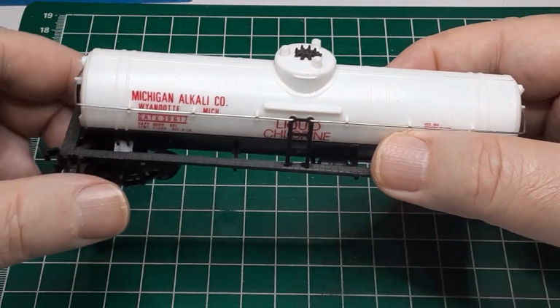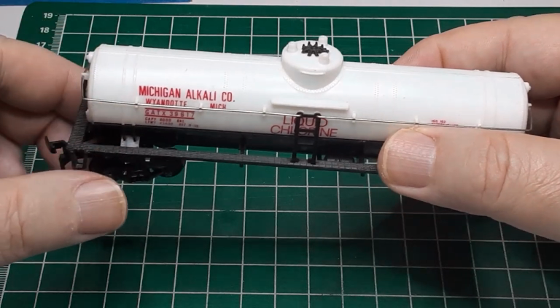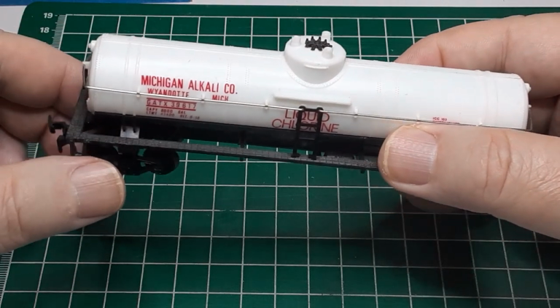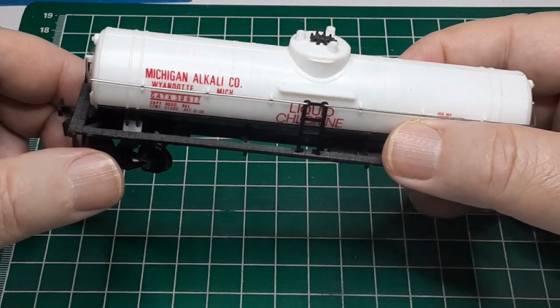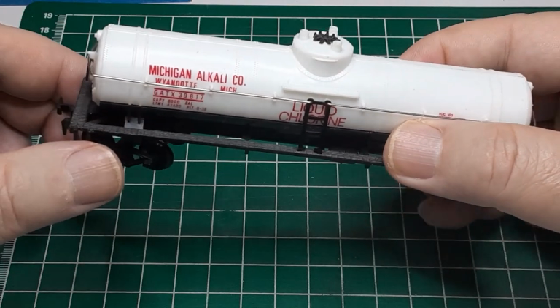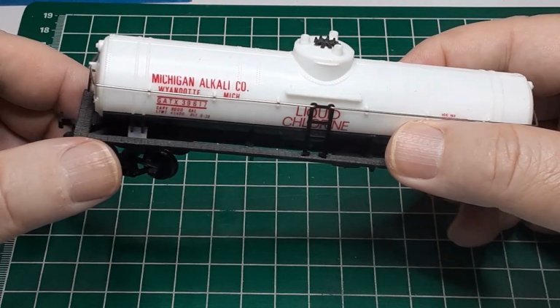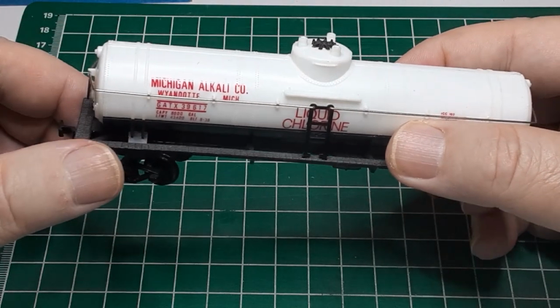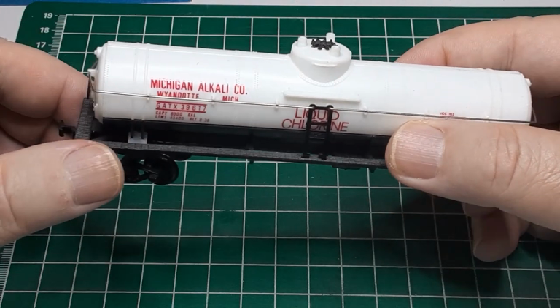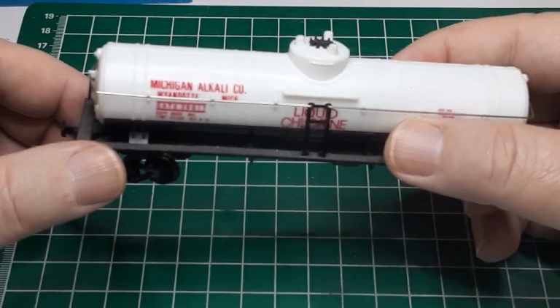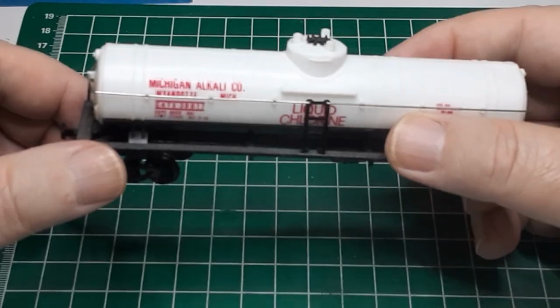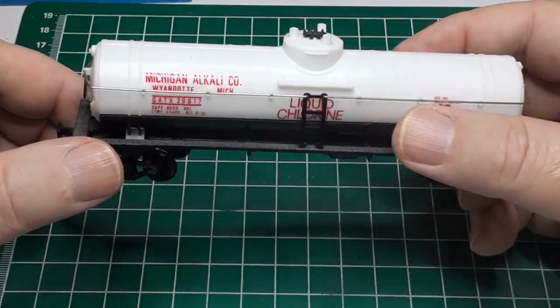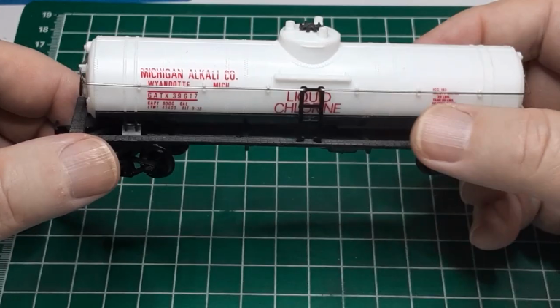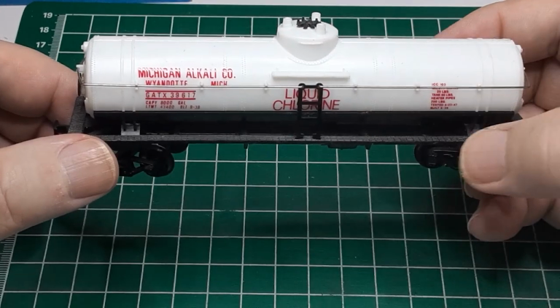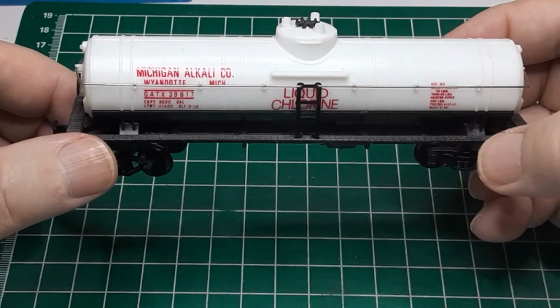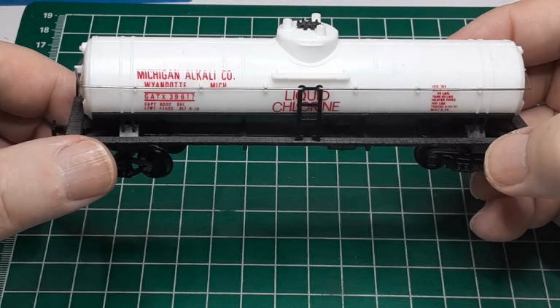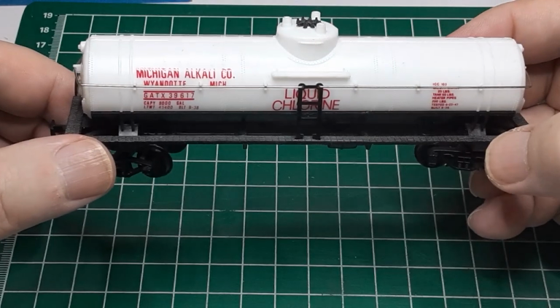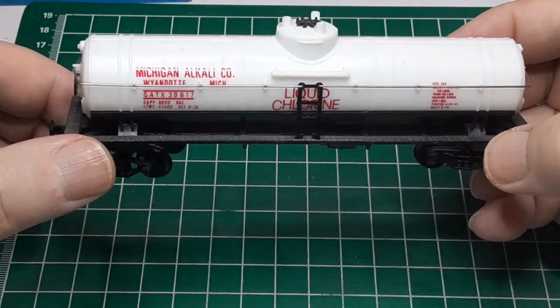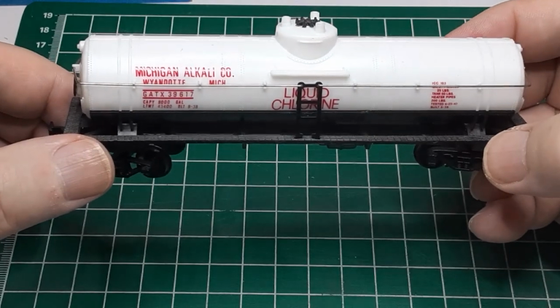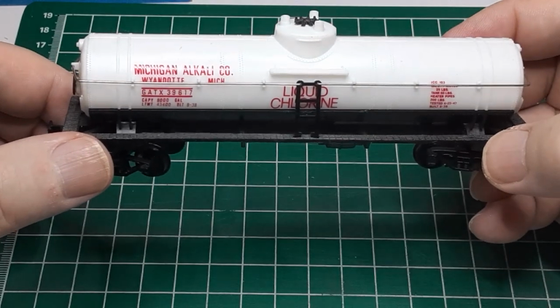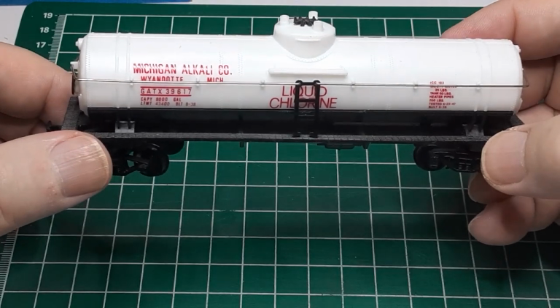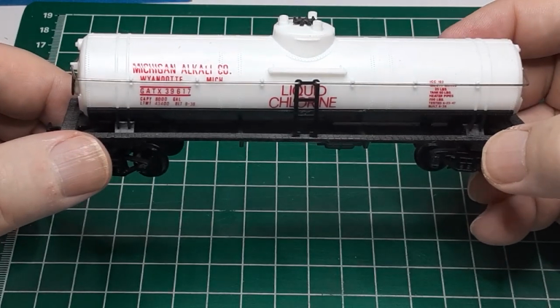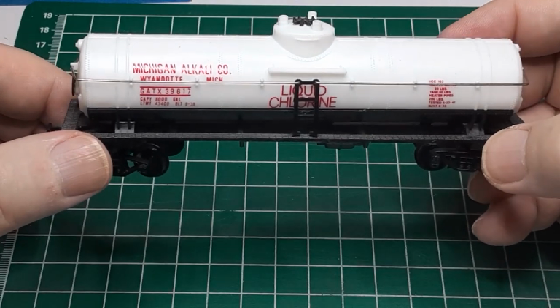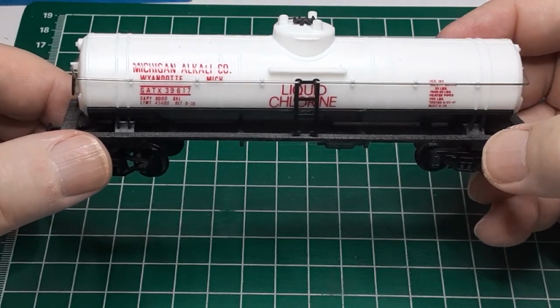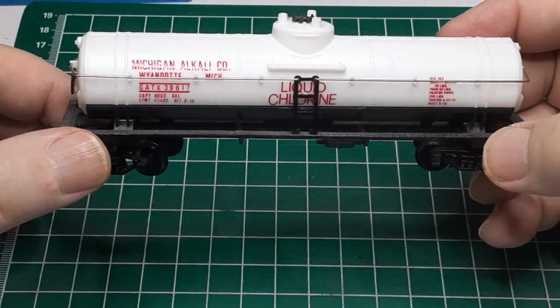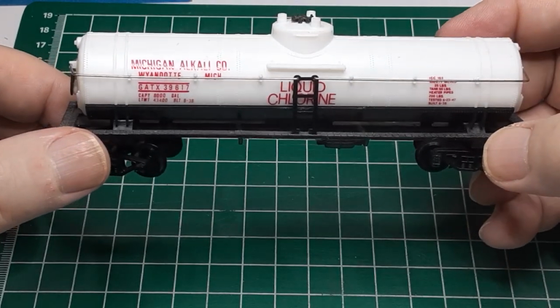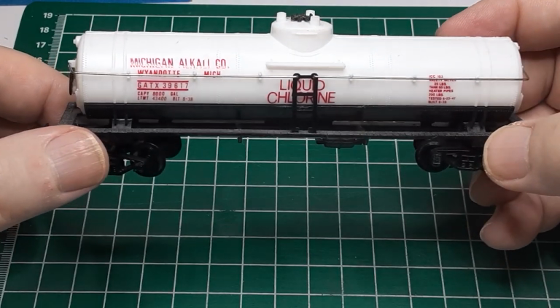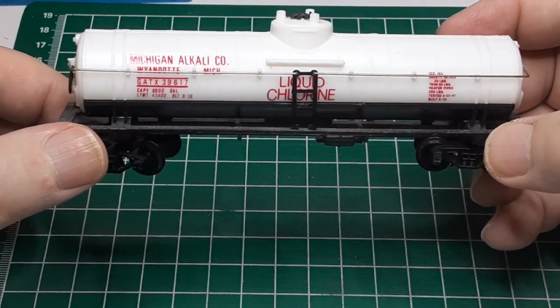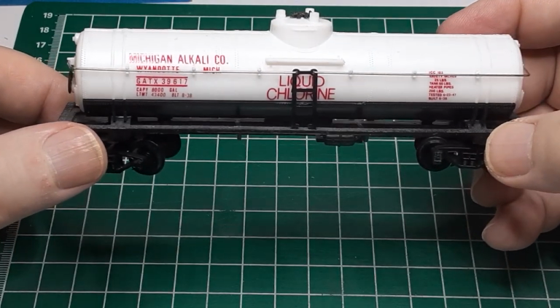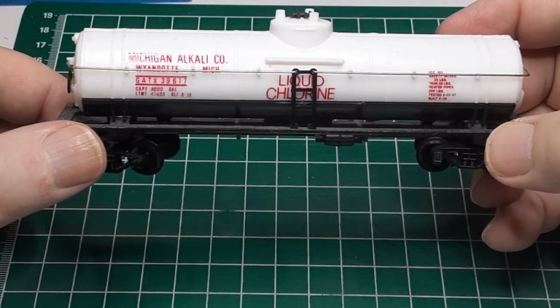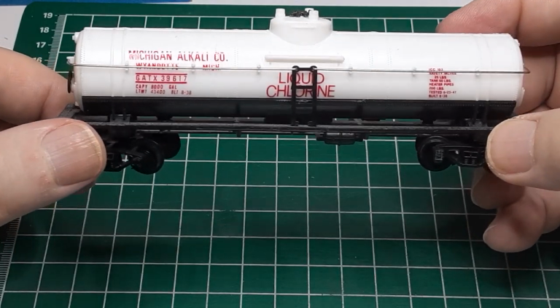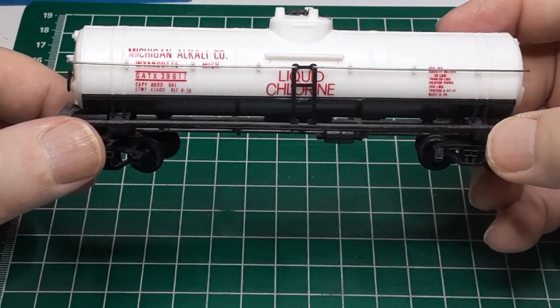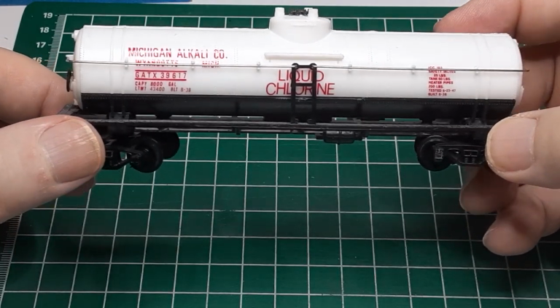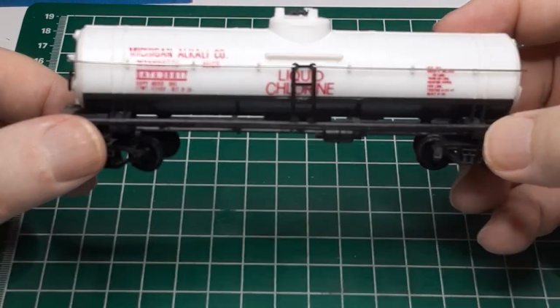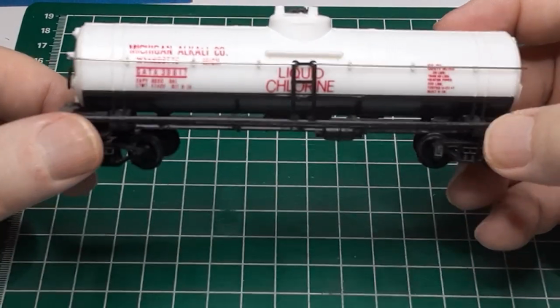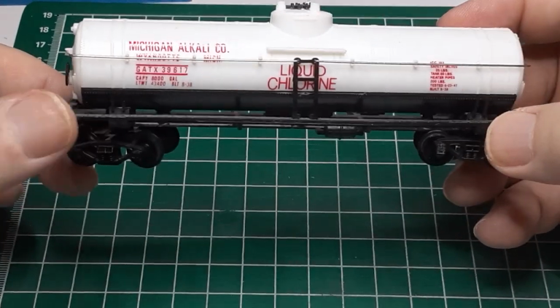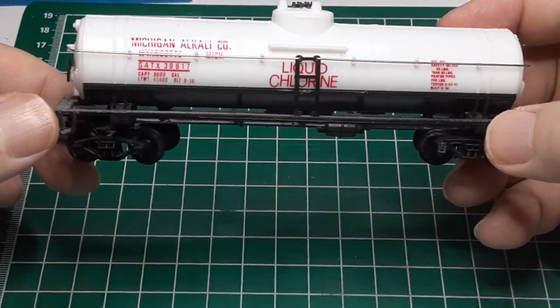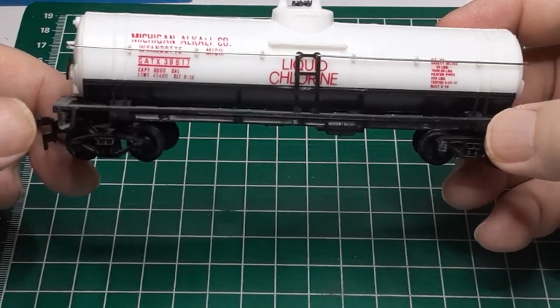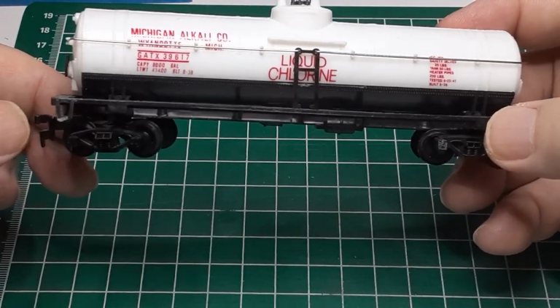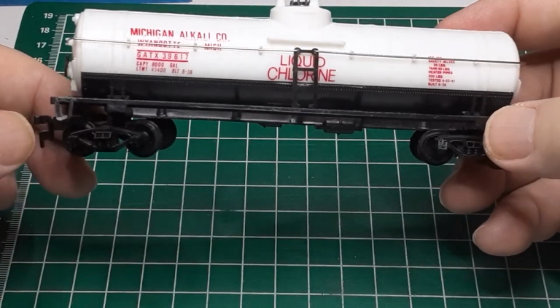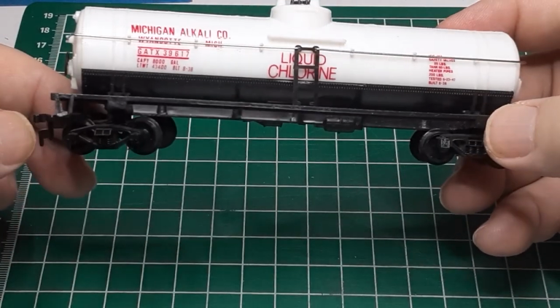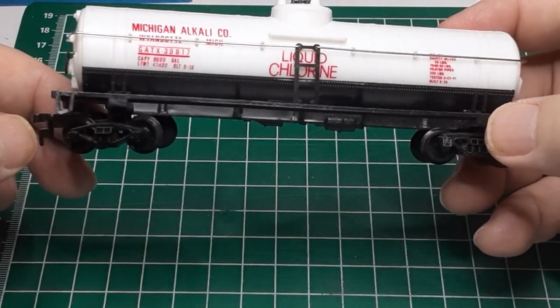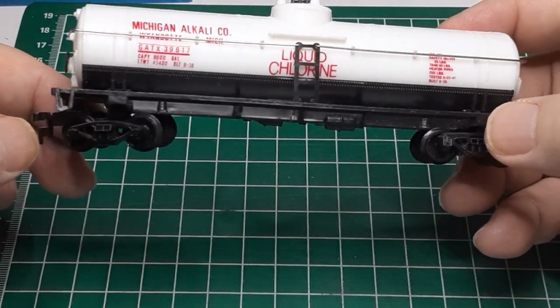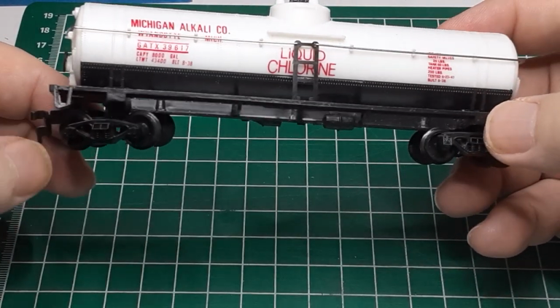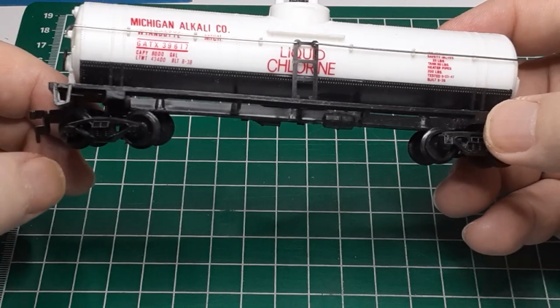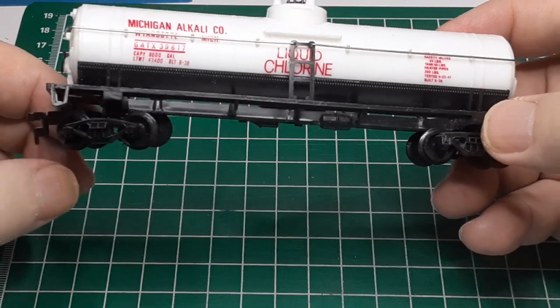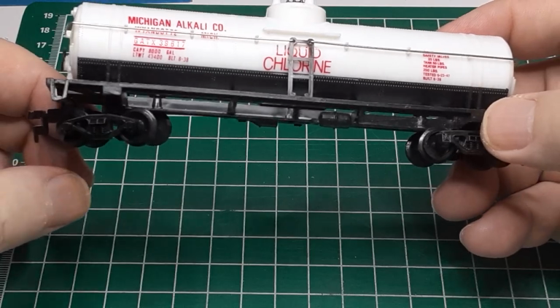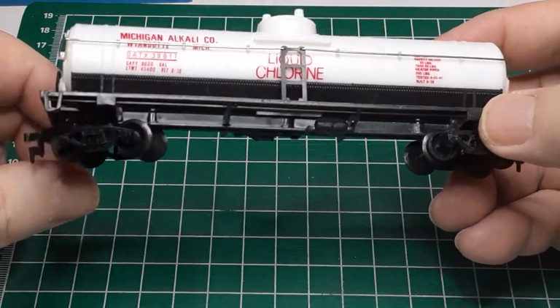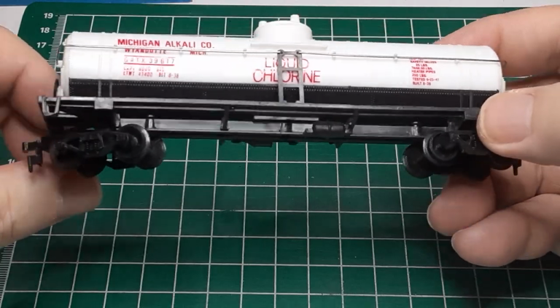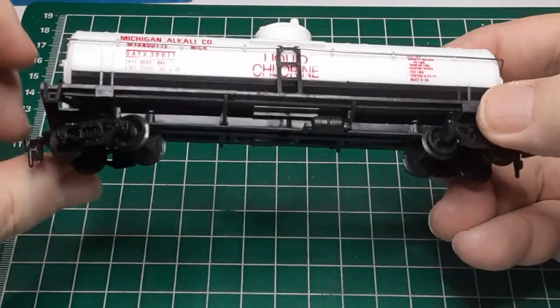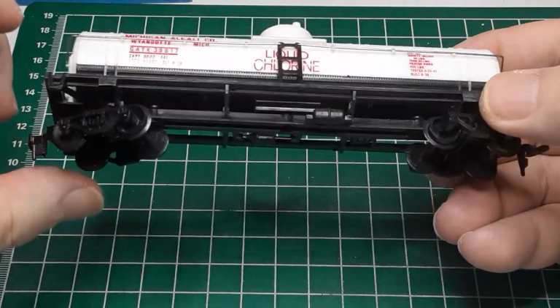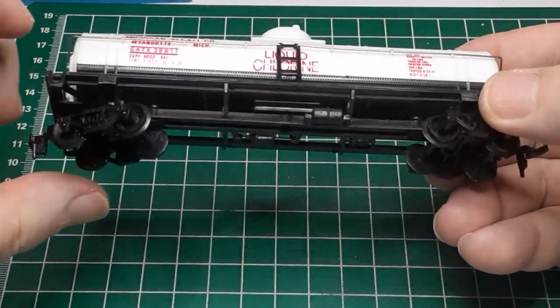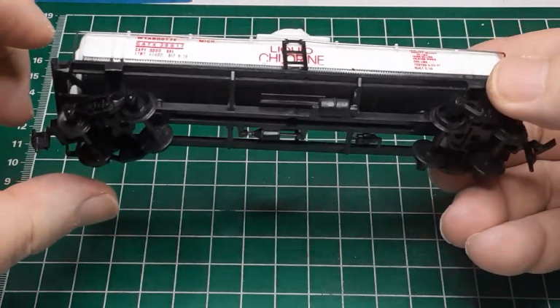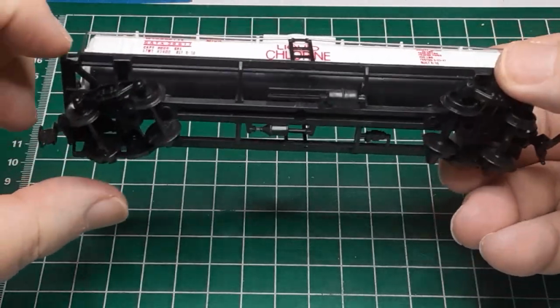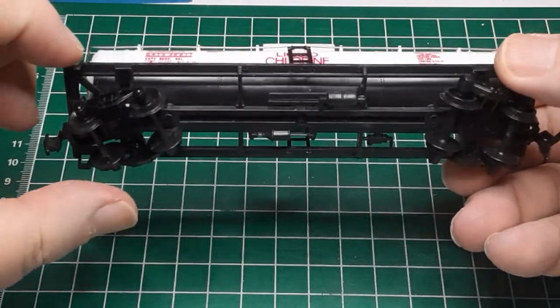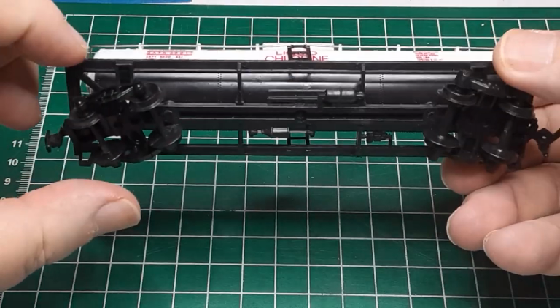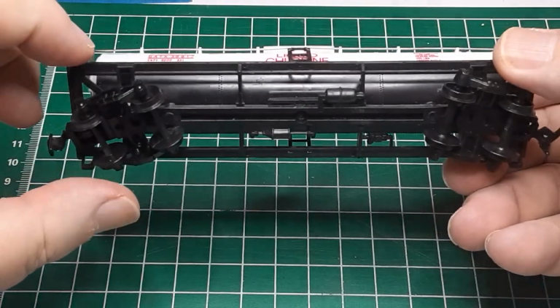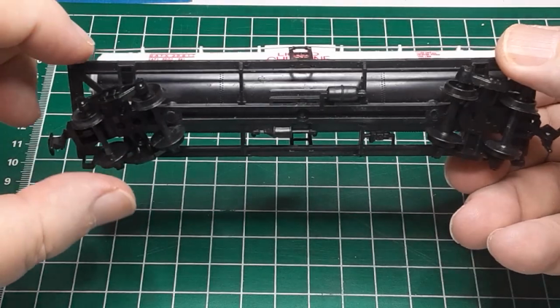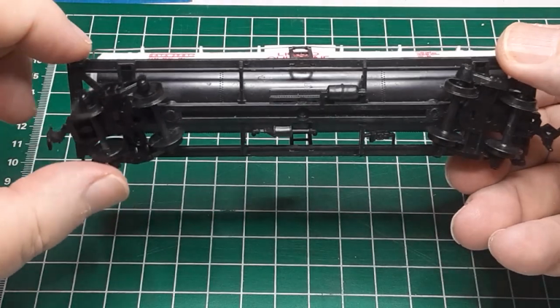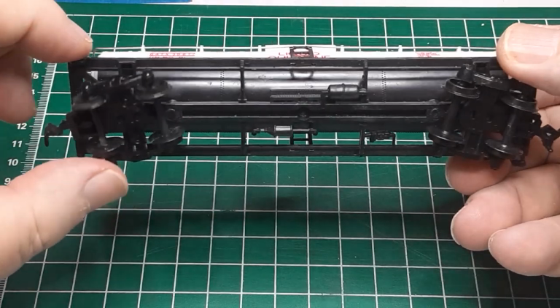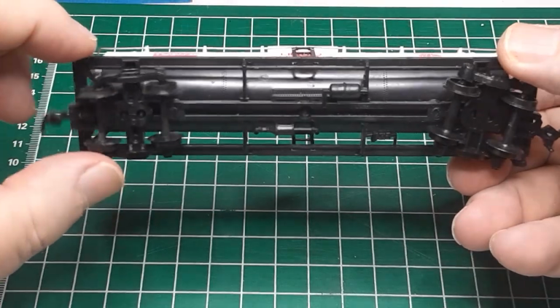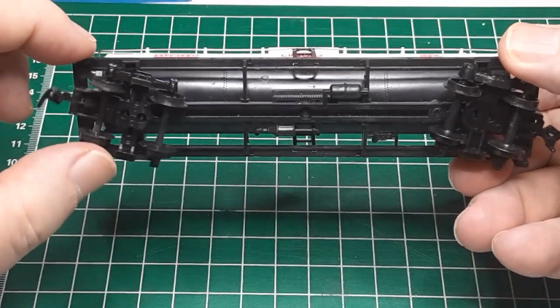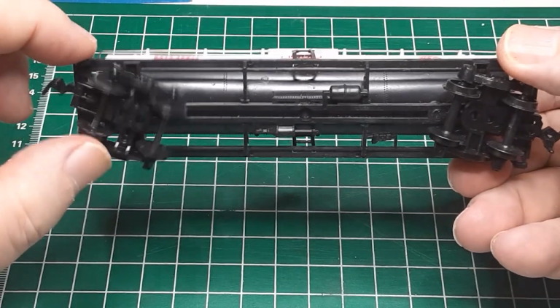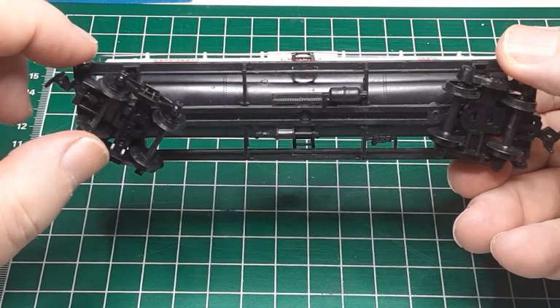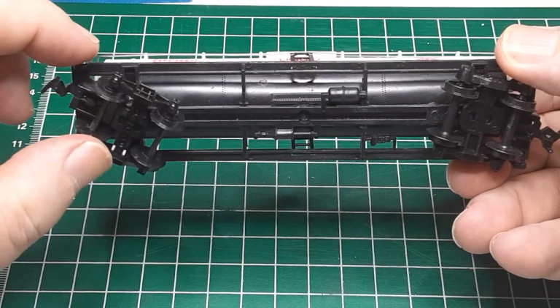Welcome back to my channel, and as always, thanks to my subscribers. Today I am working on this tank car.